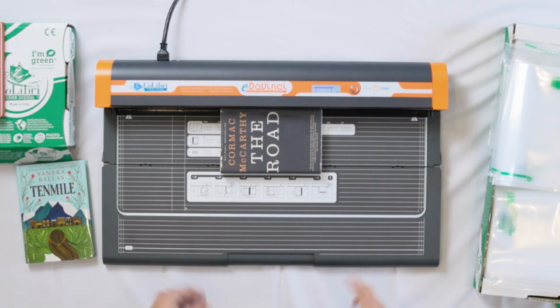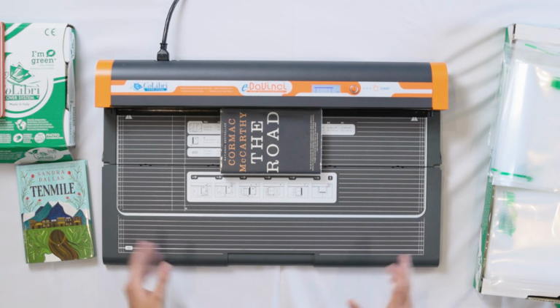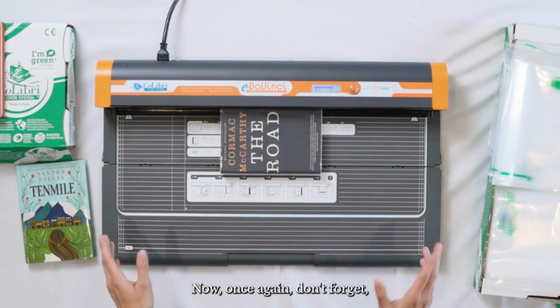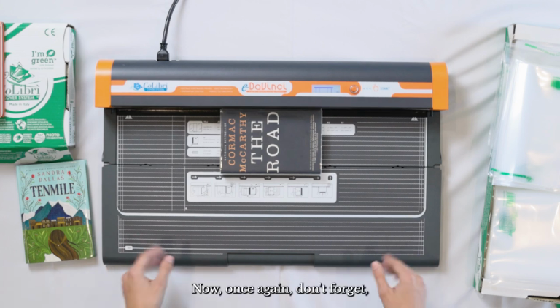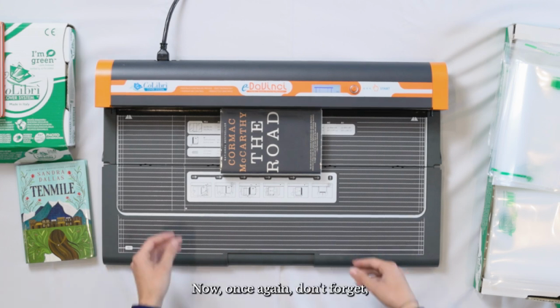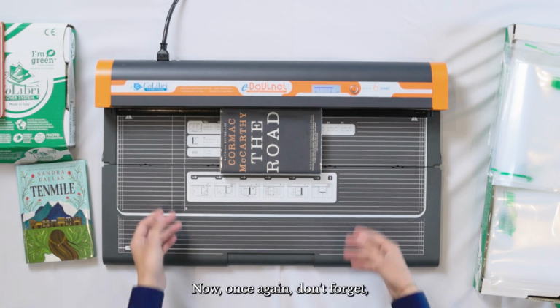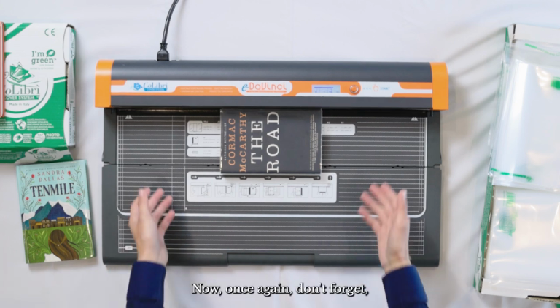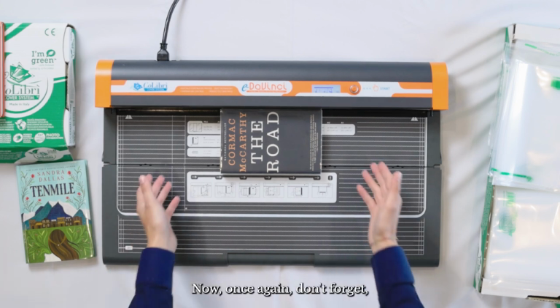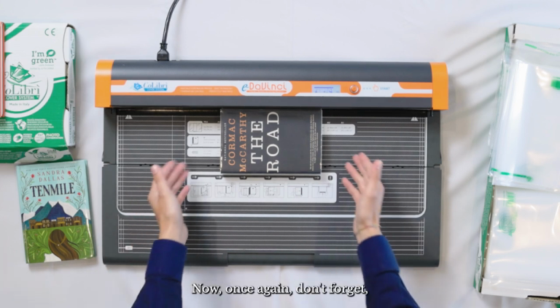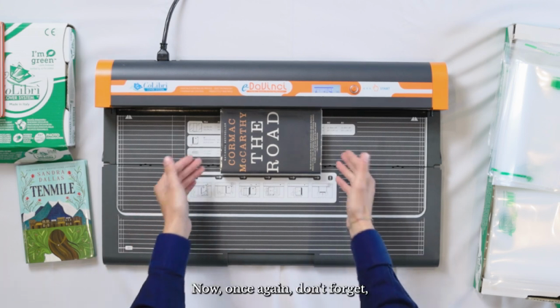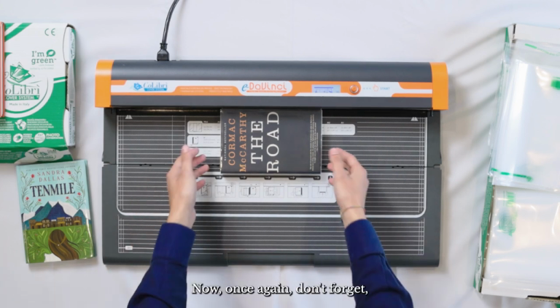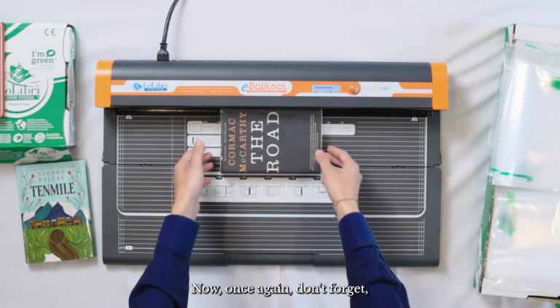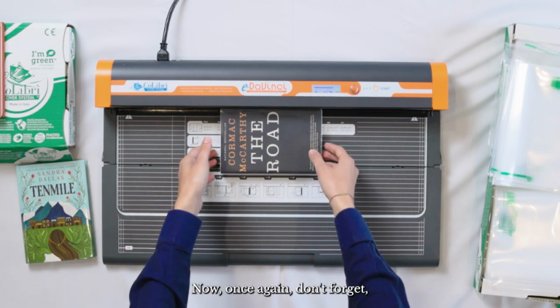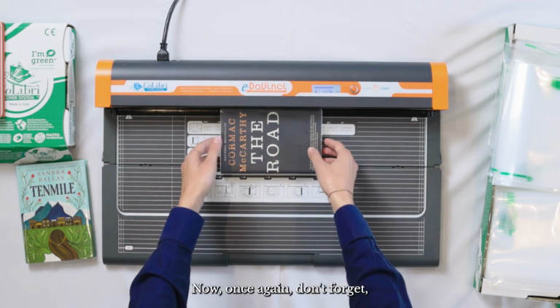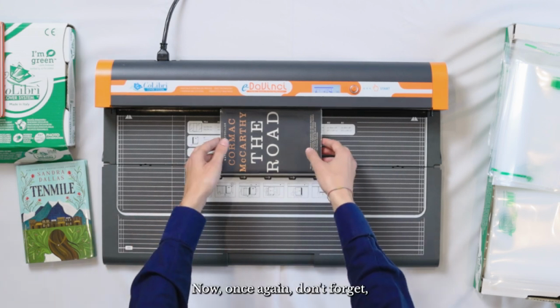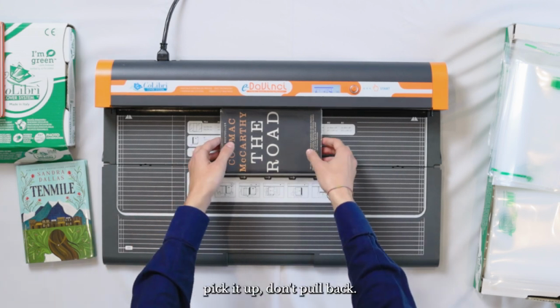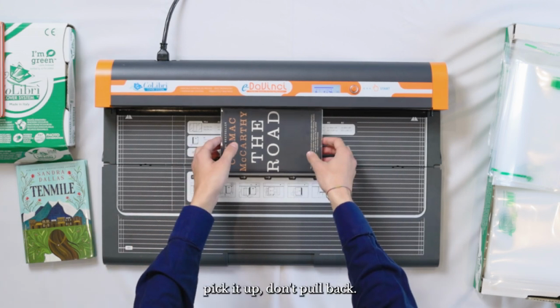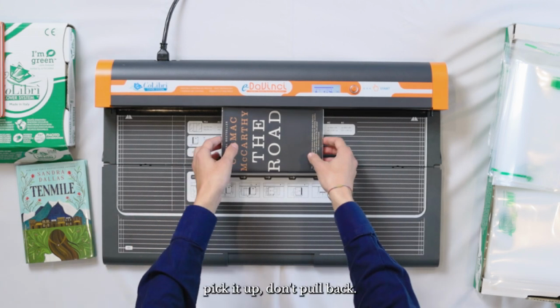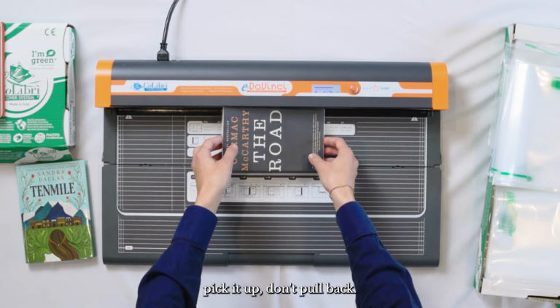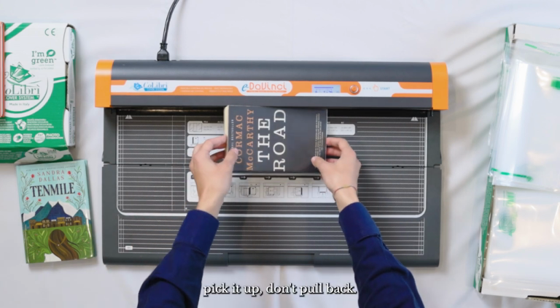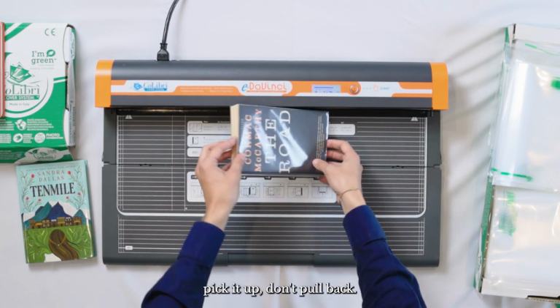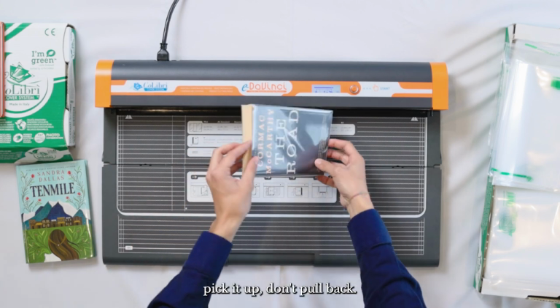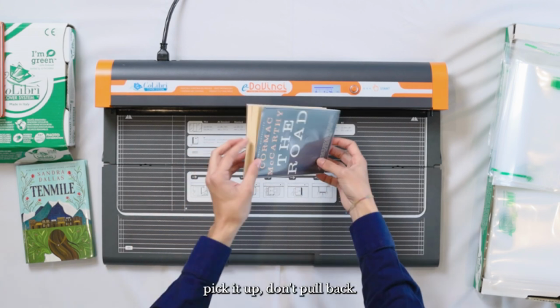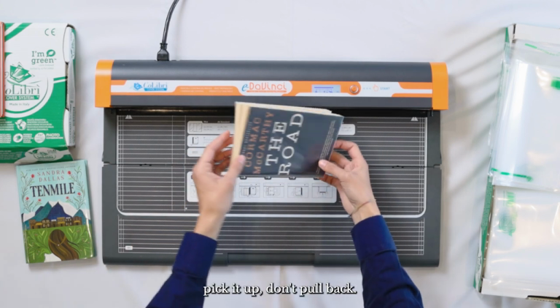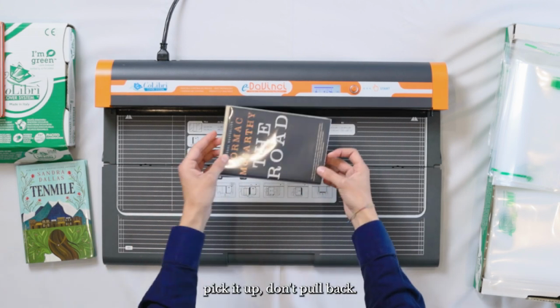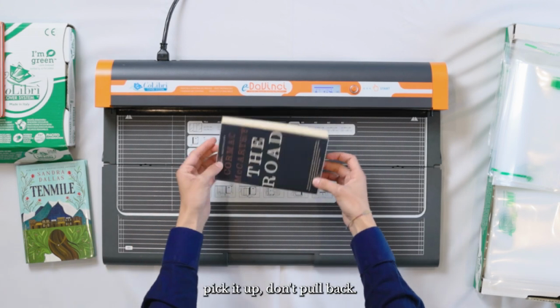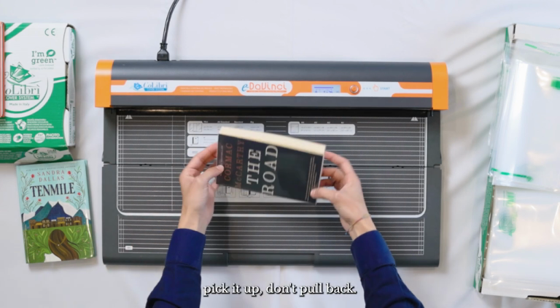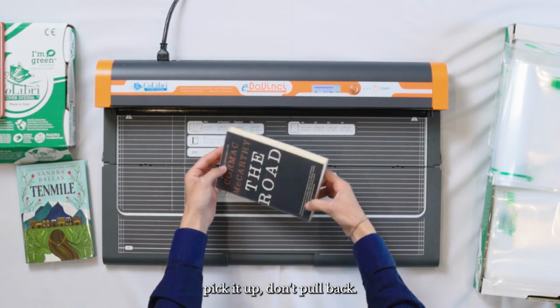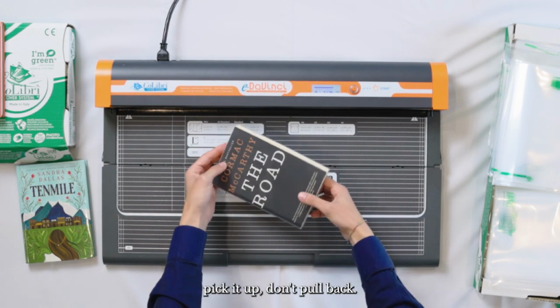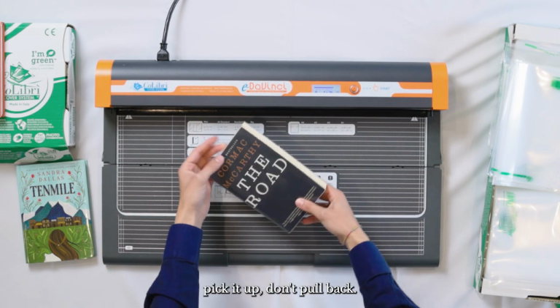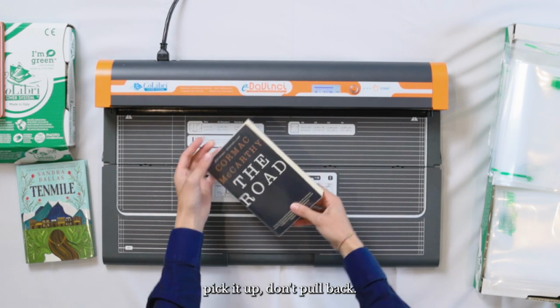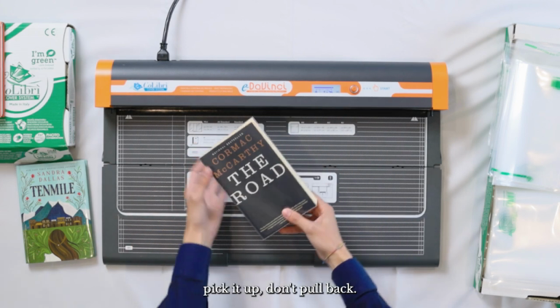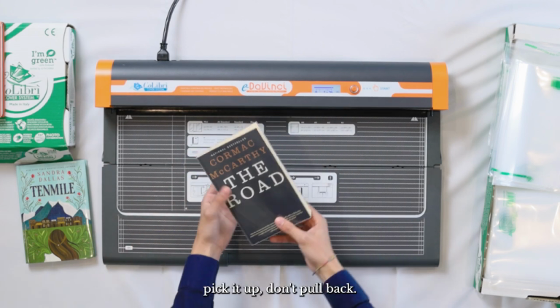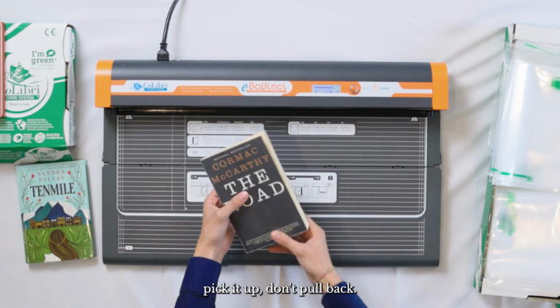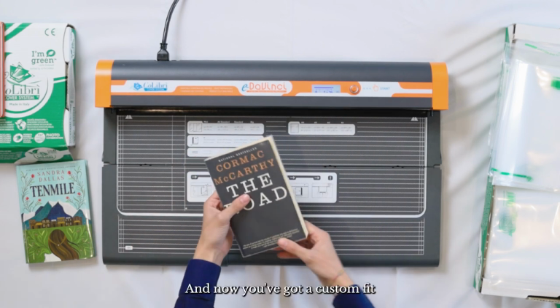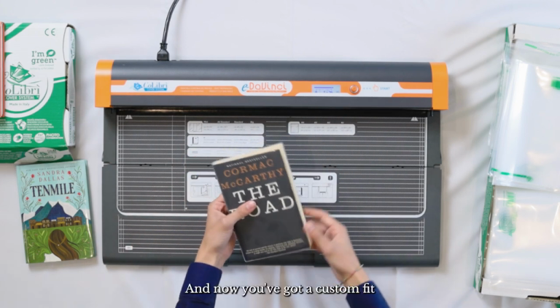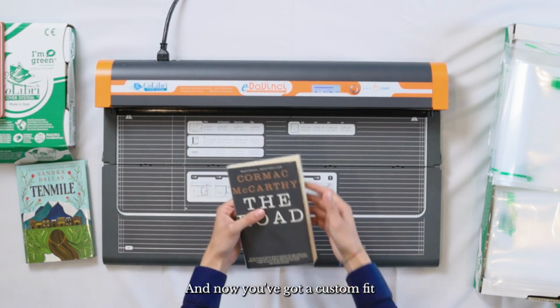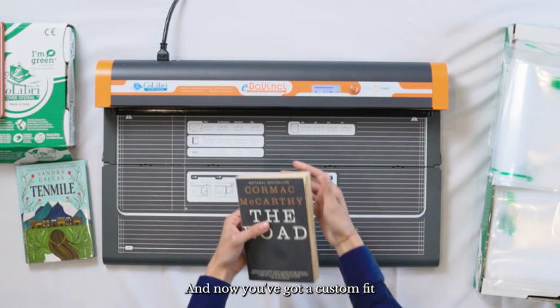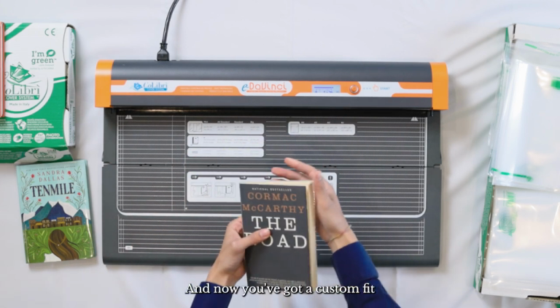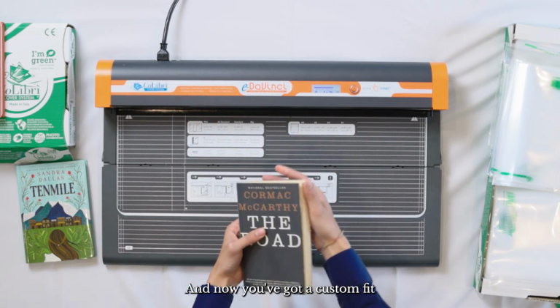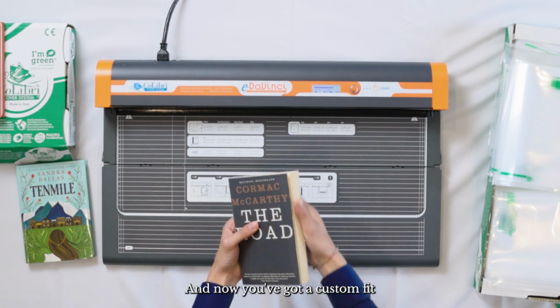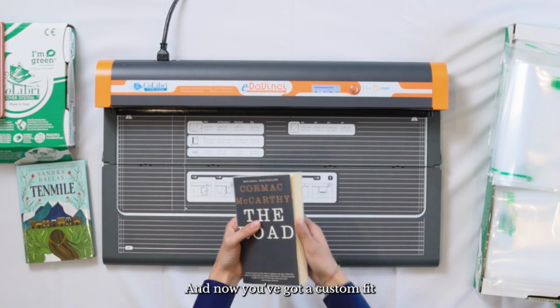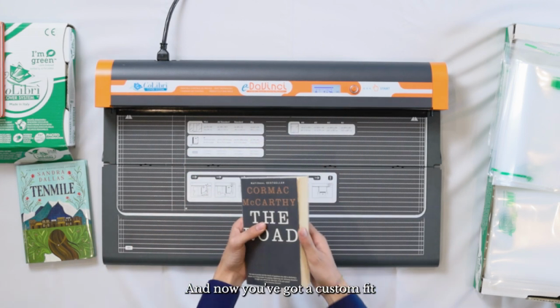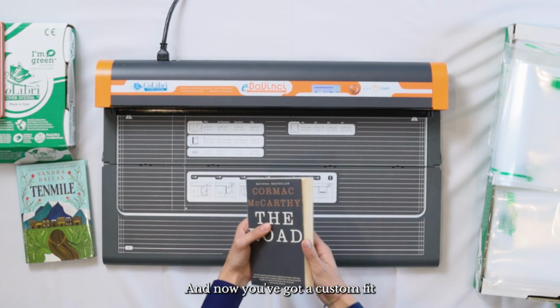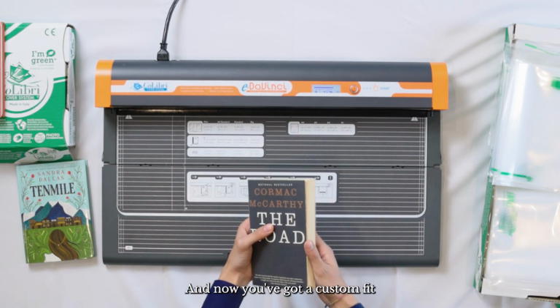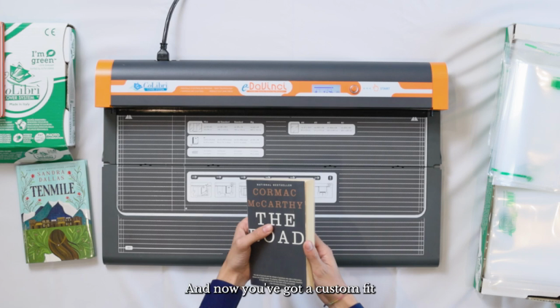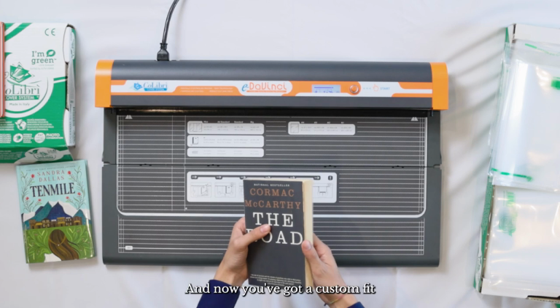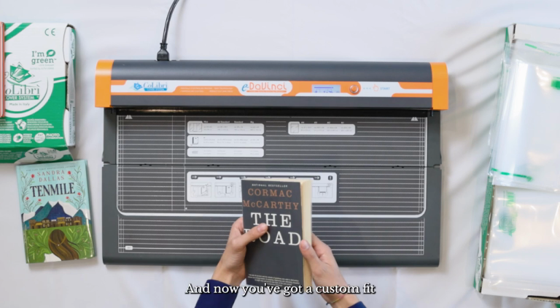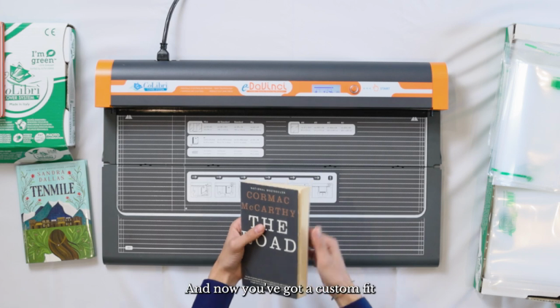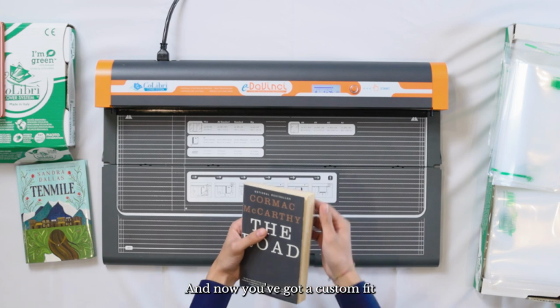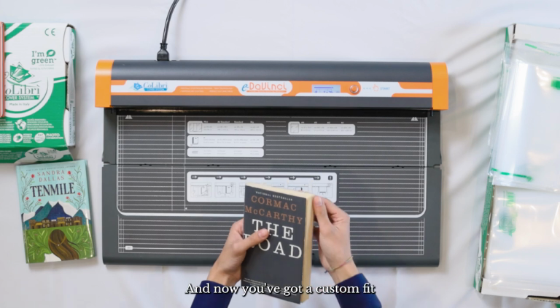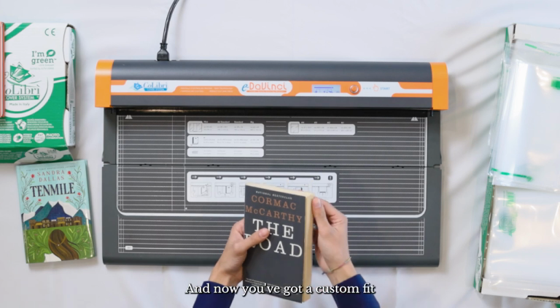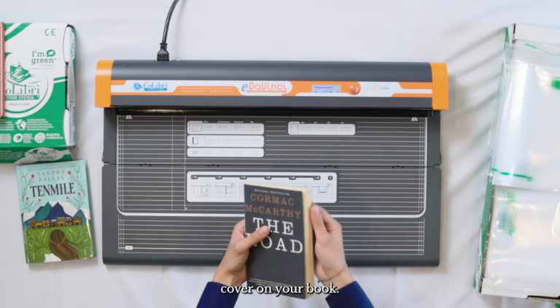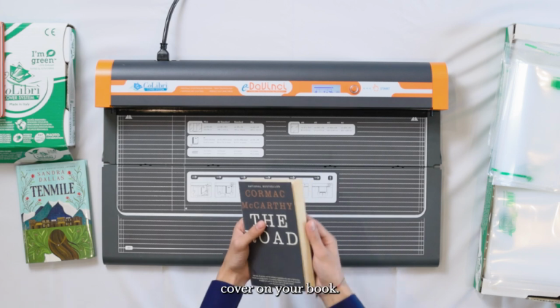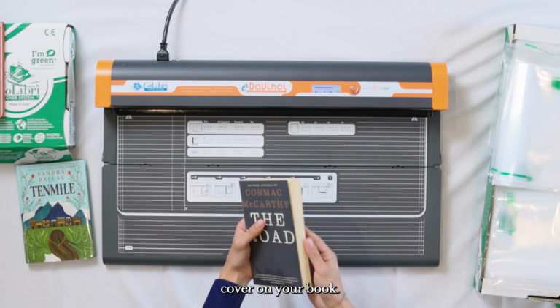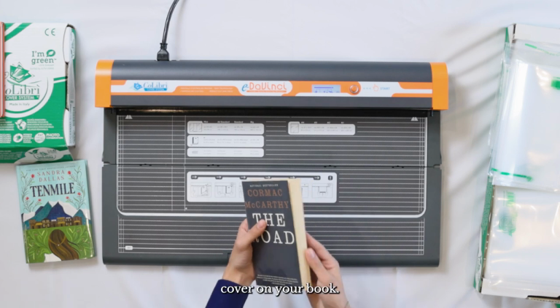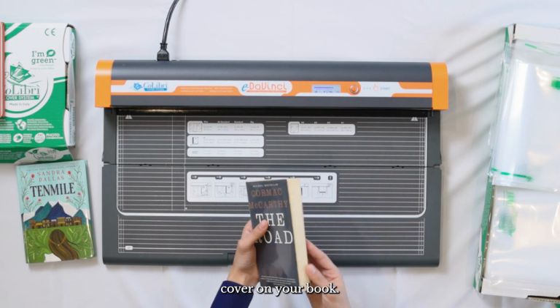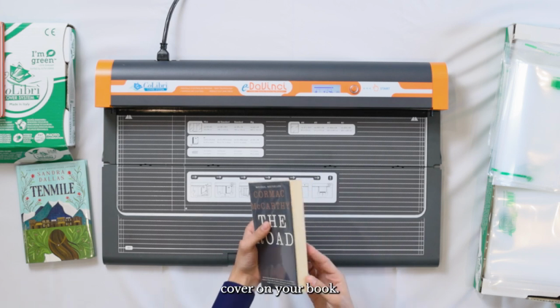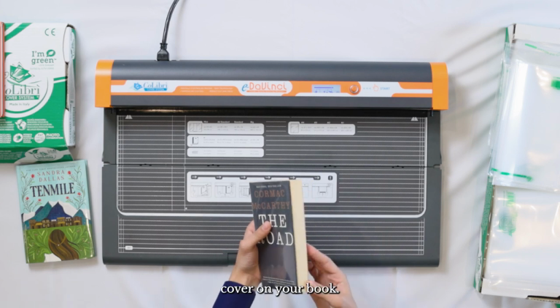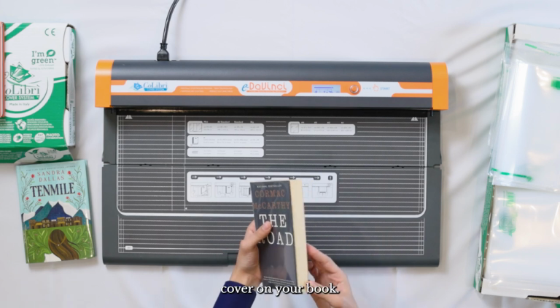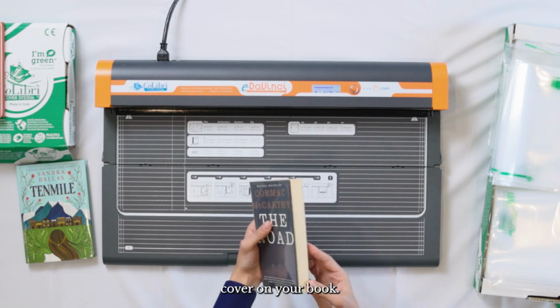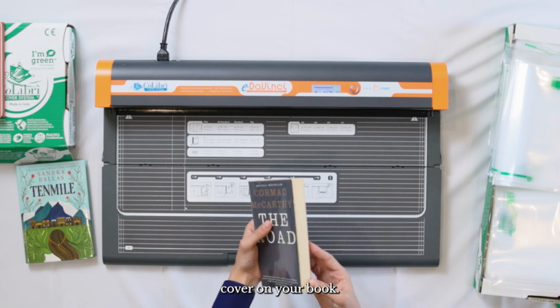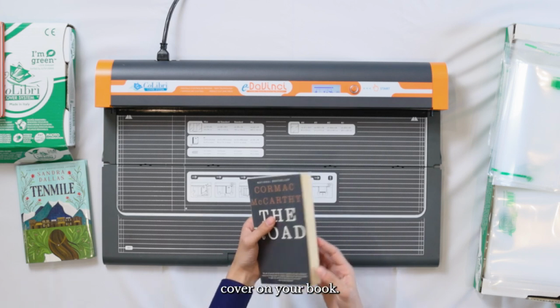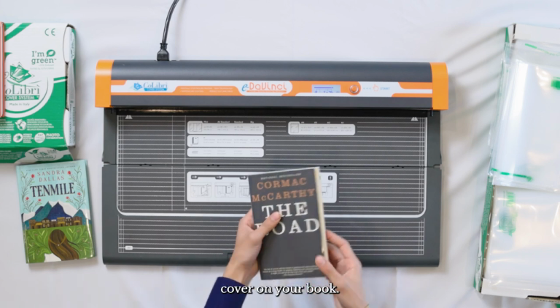Now once again don't forget — pick it up, don't pull back — and now you've got a custom fit cover on your book.